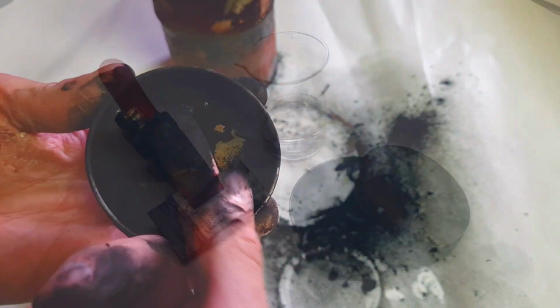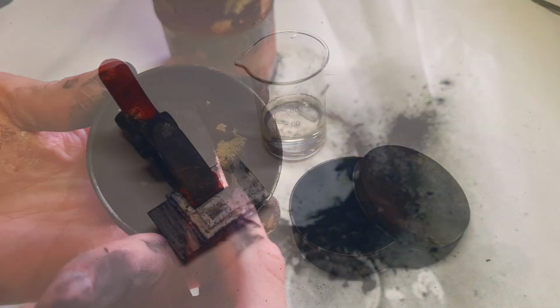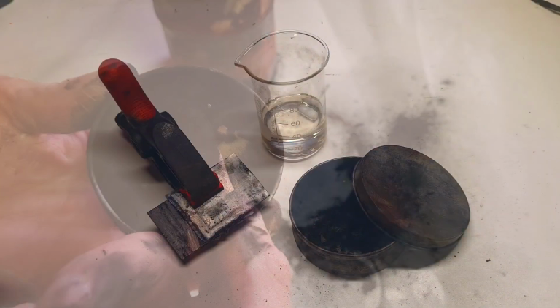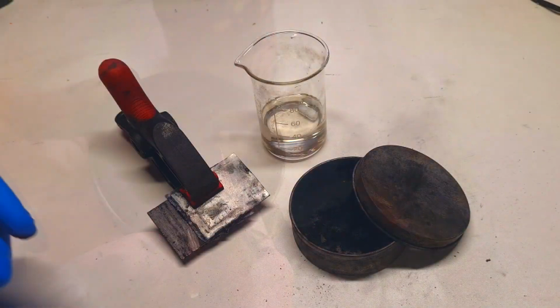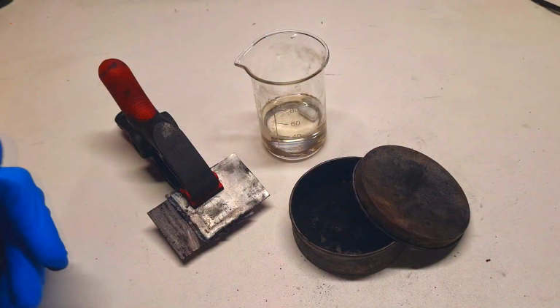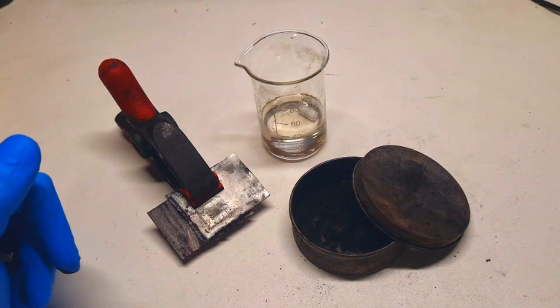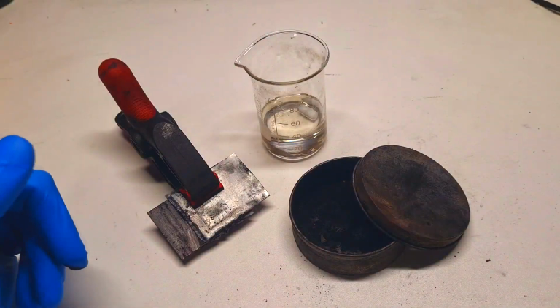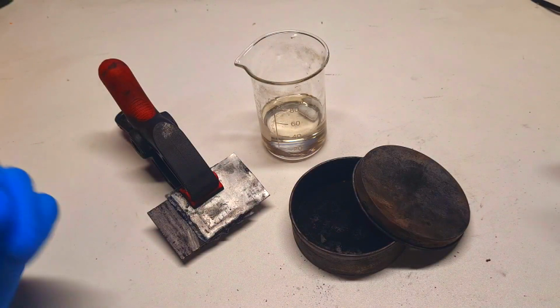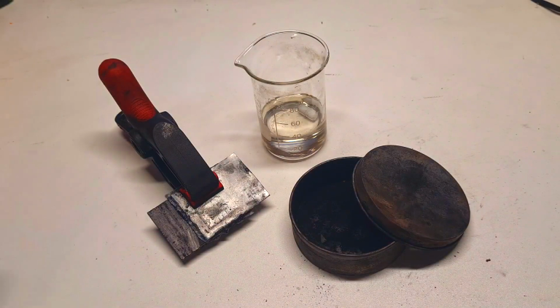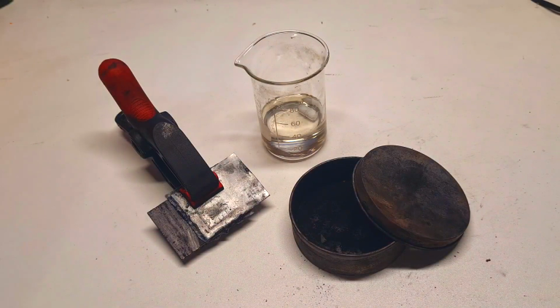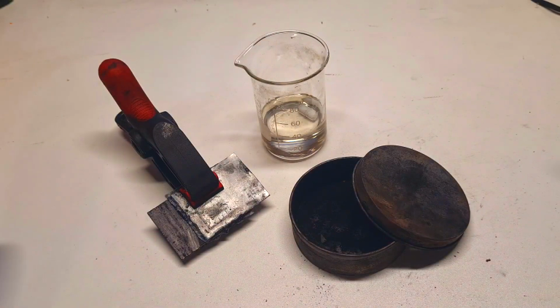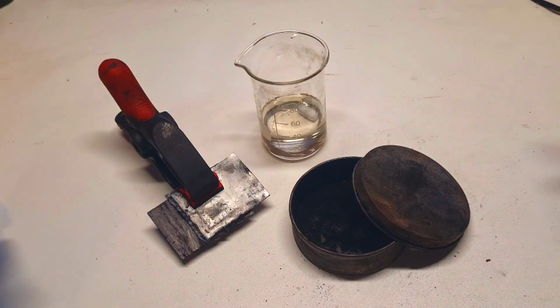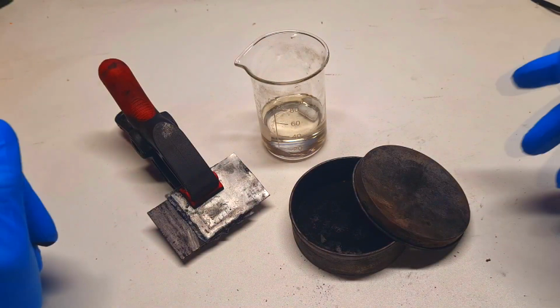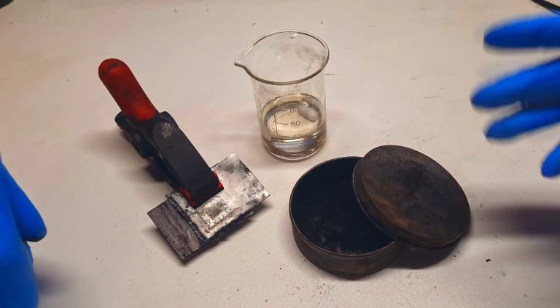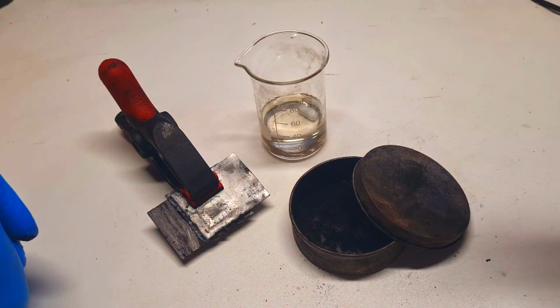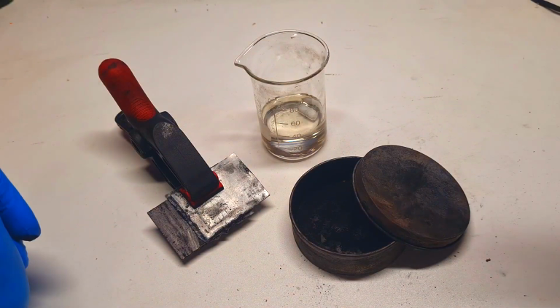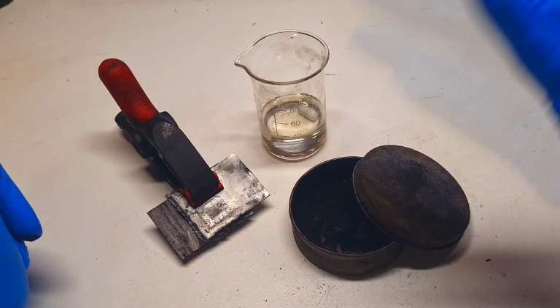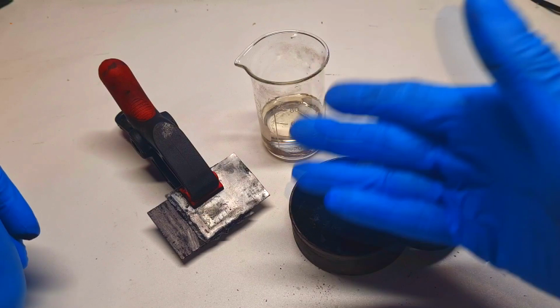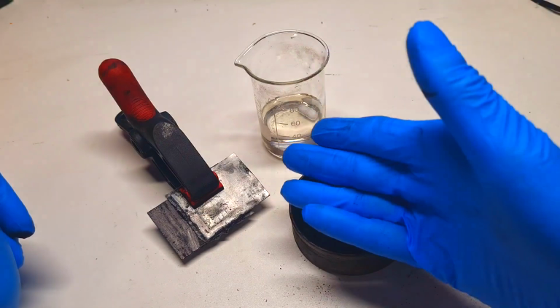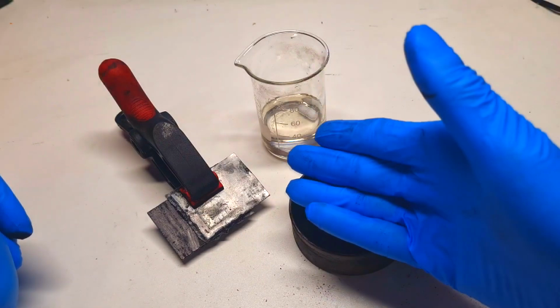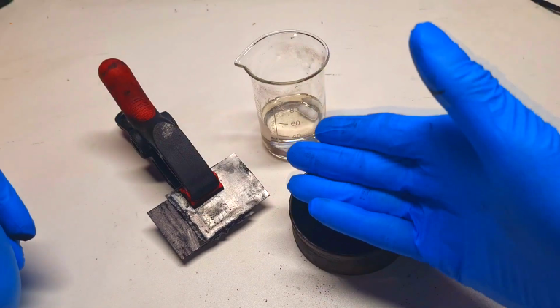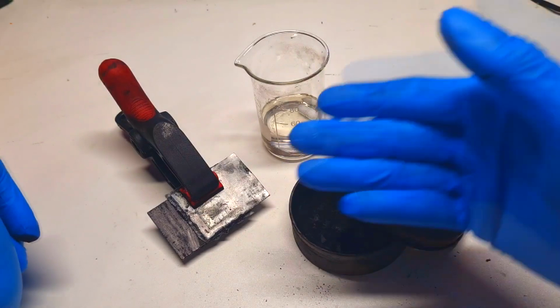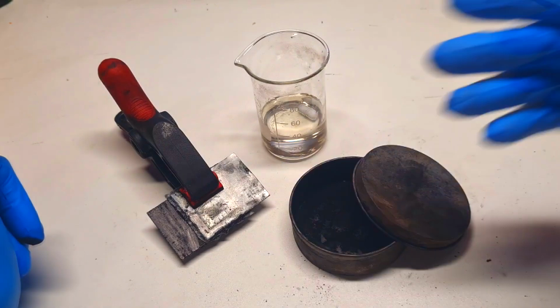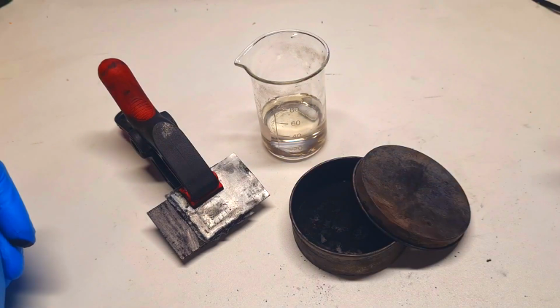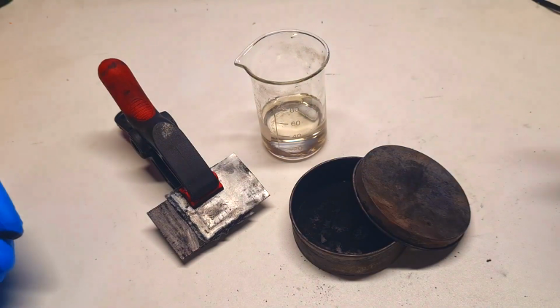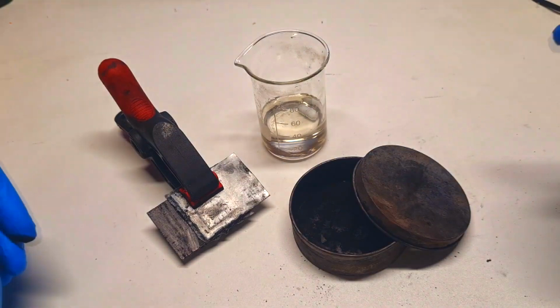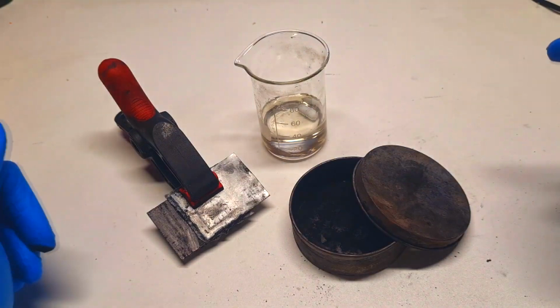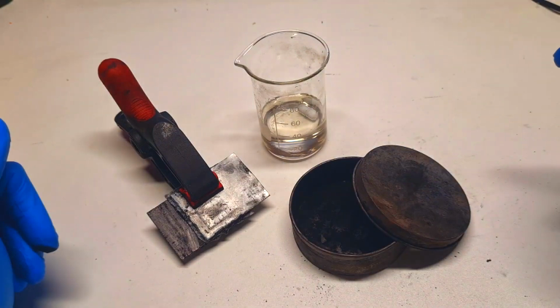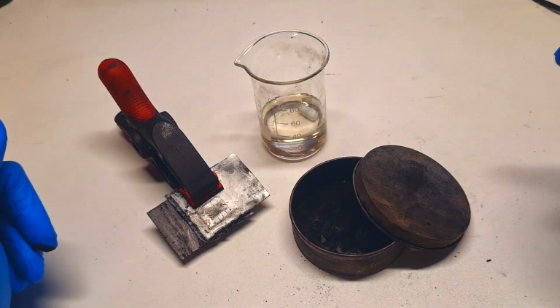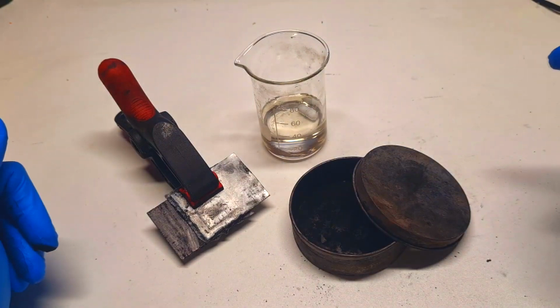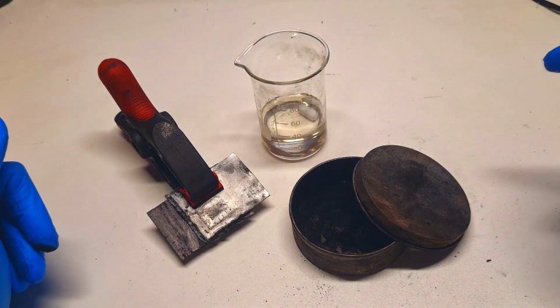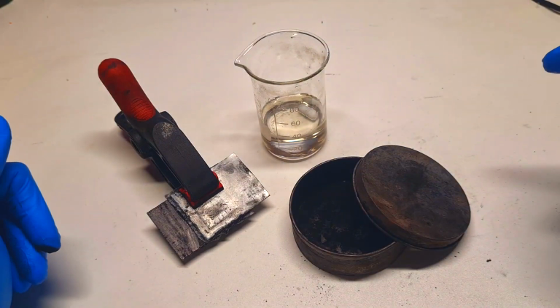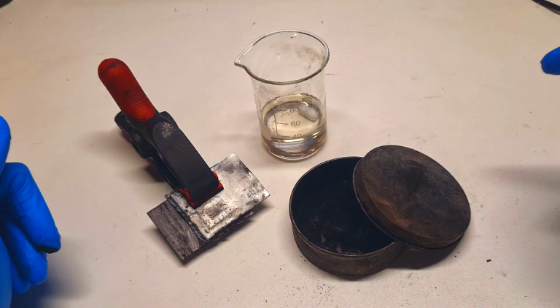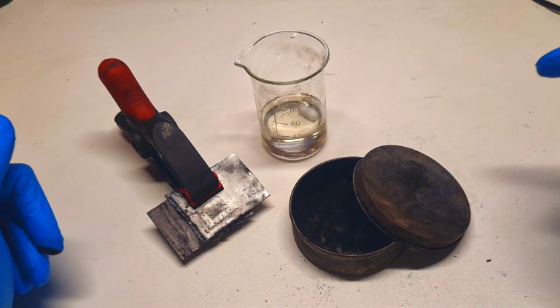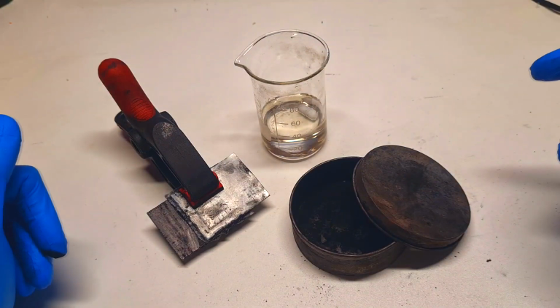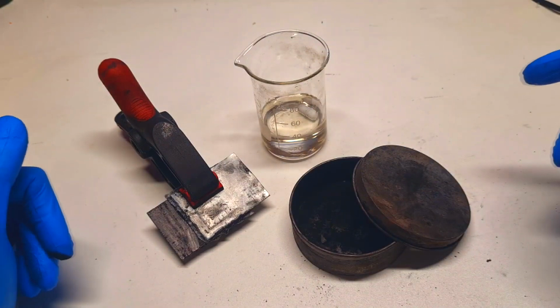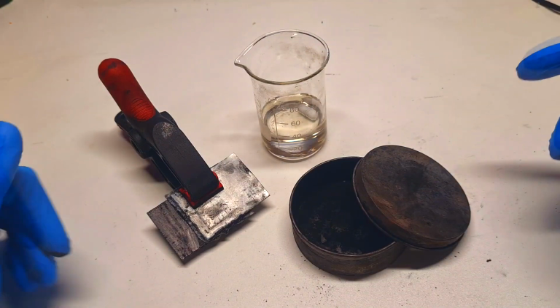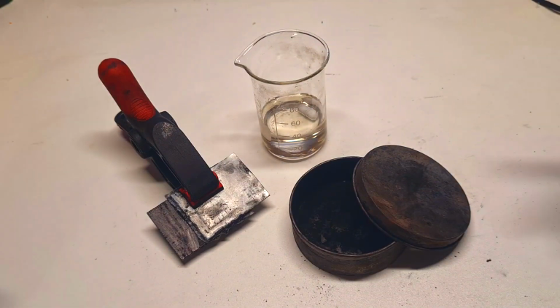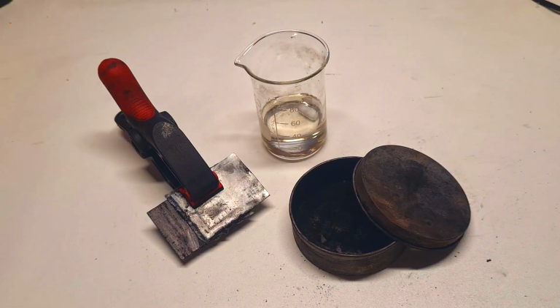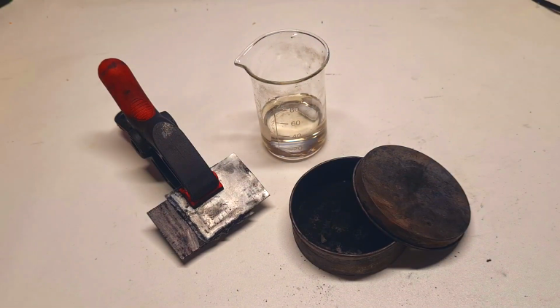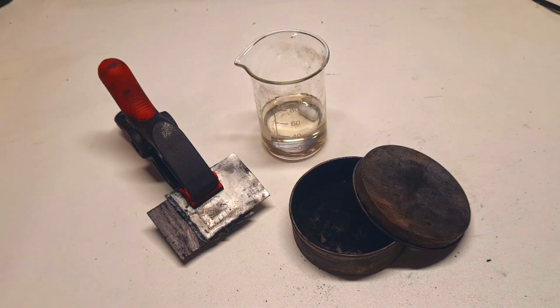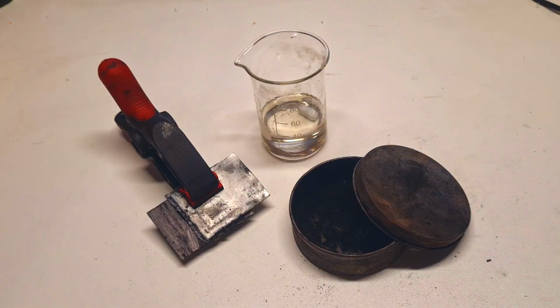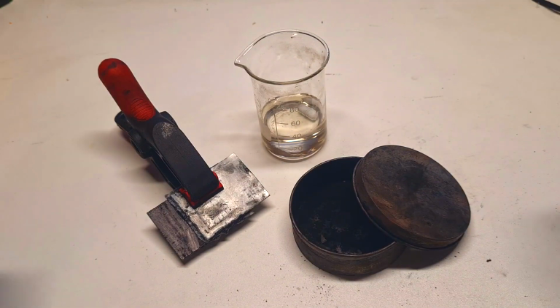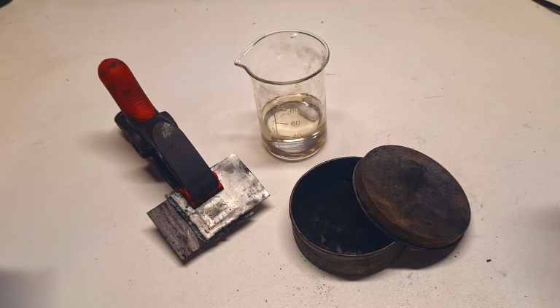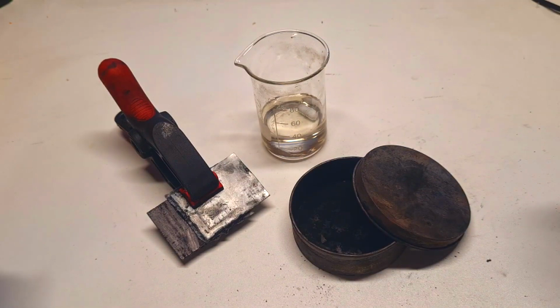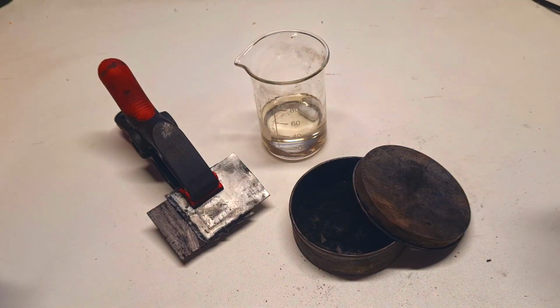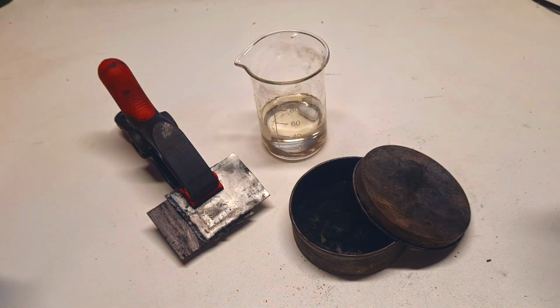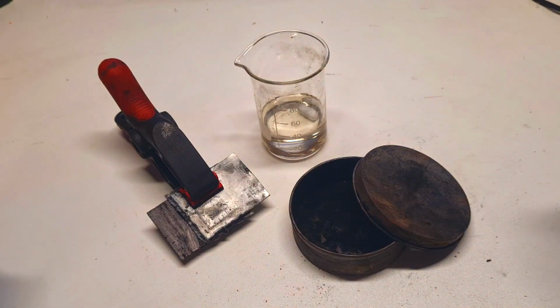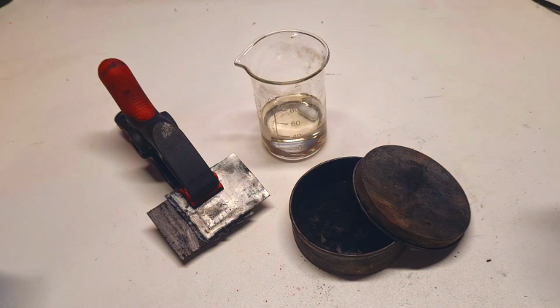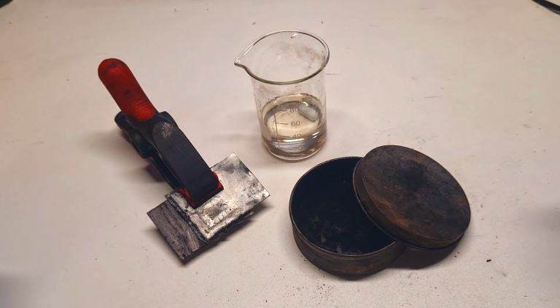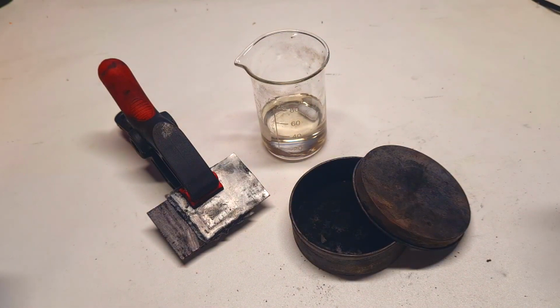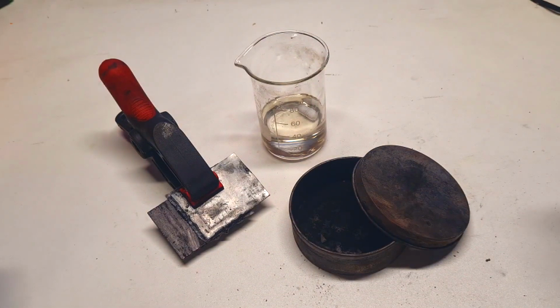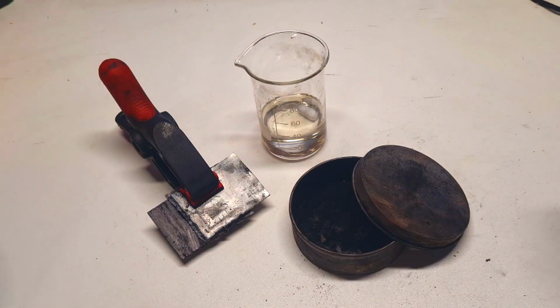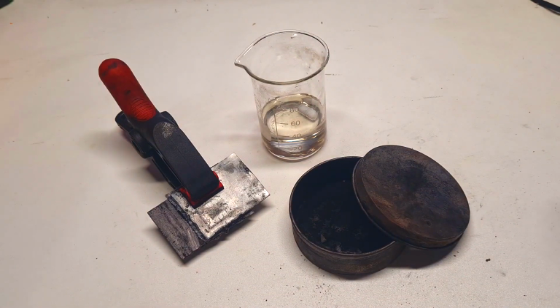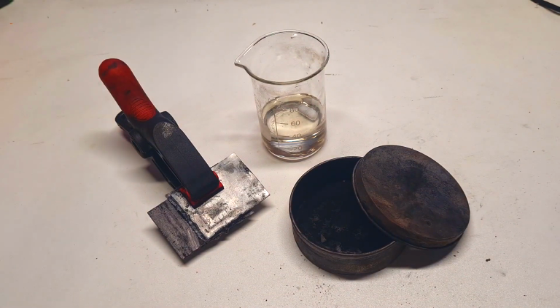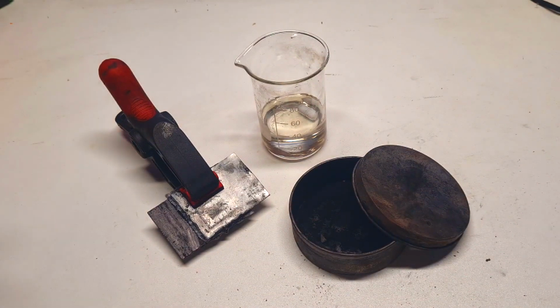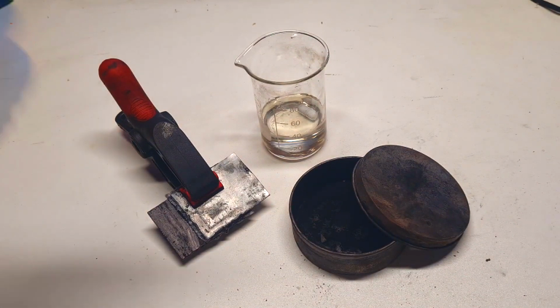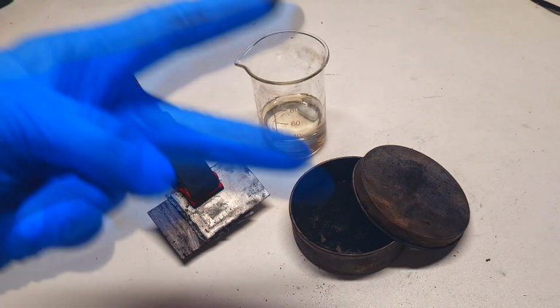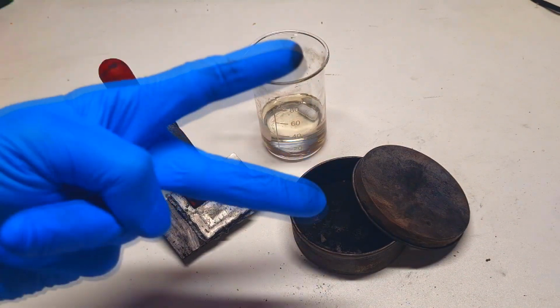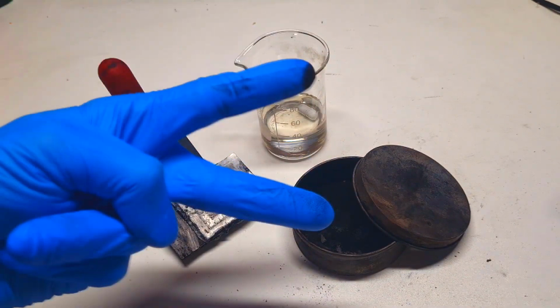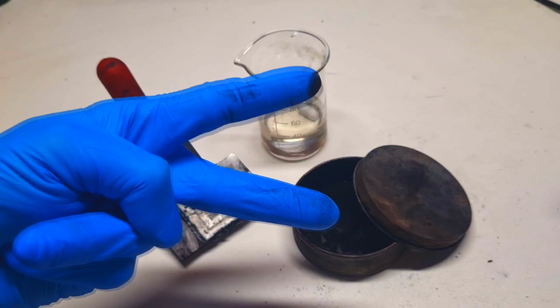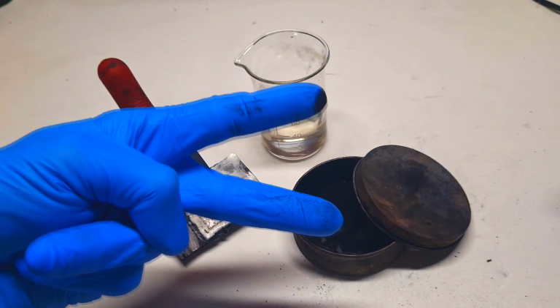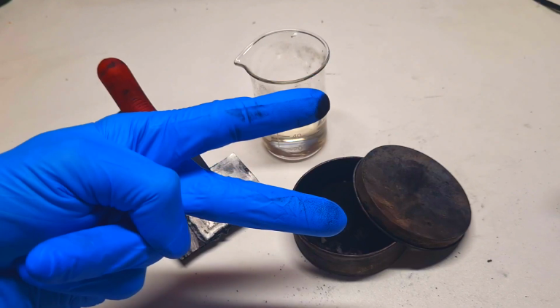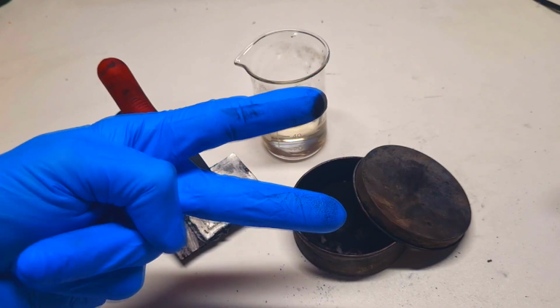That's it about this zinc chlorine battery — see you in the next video, bye.